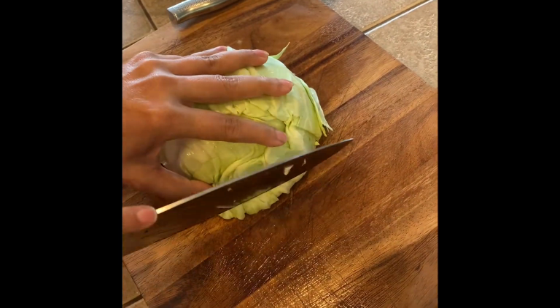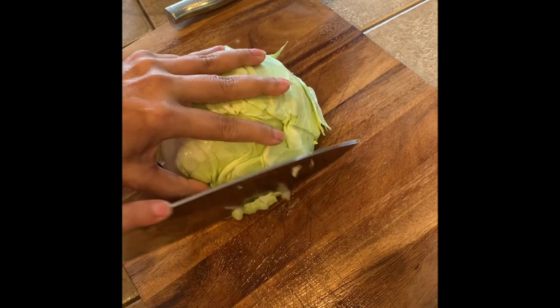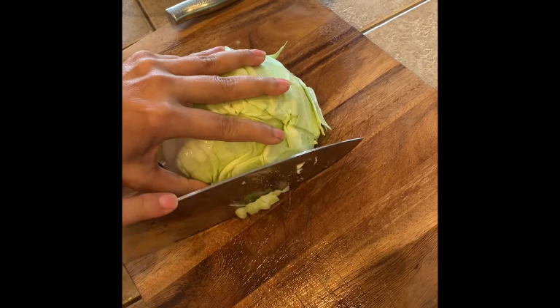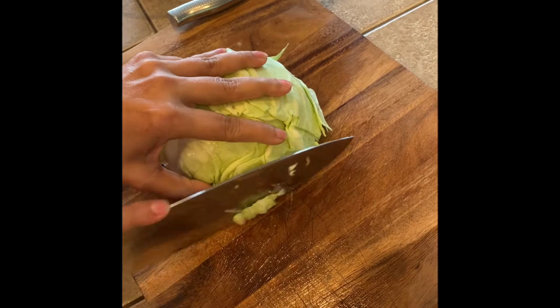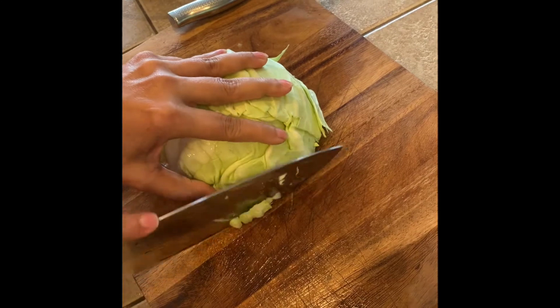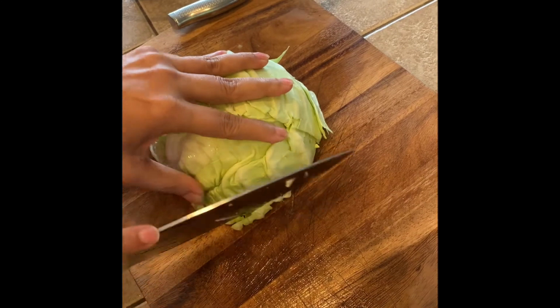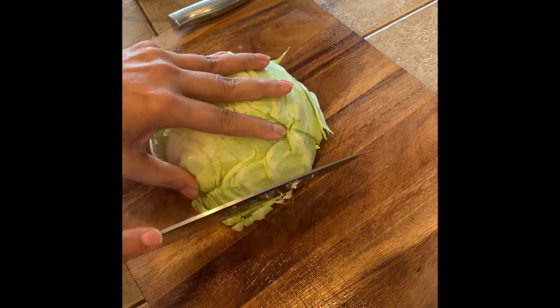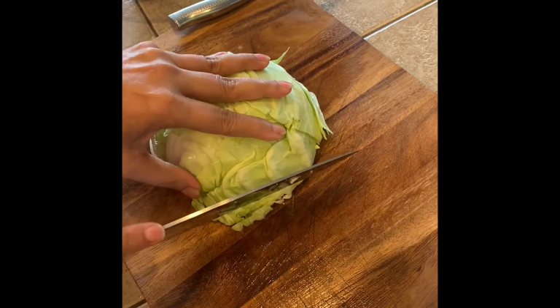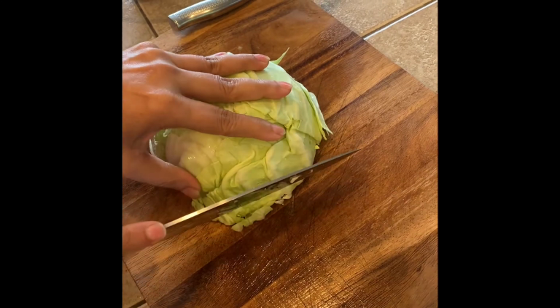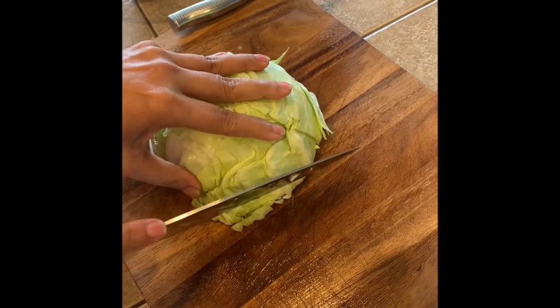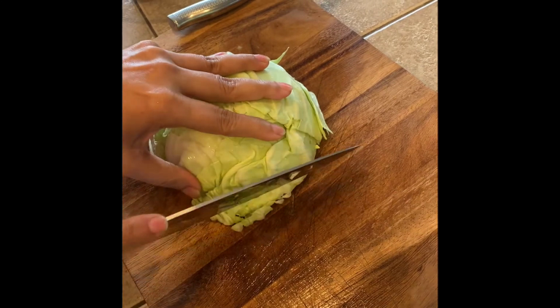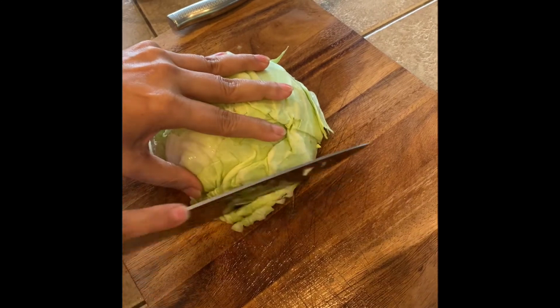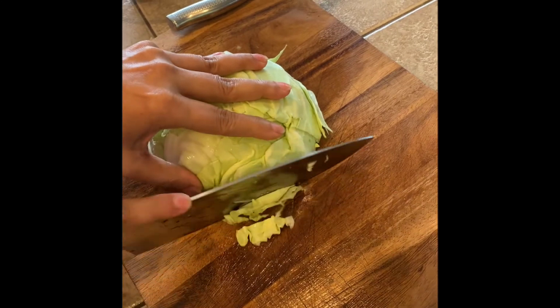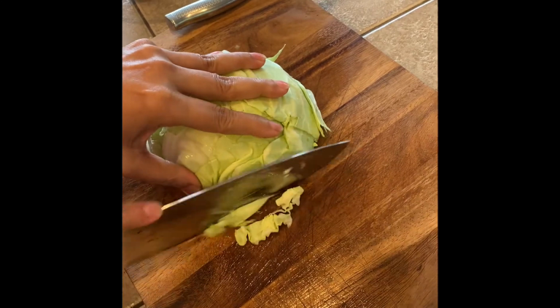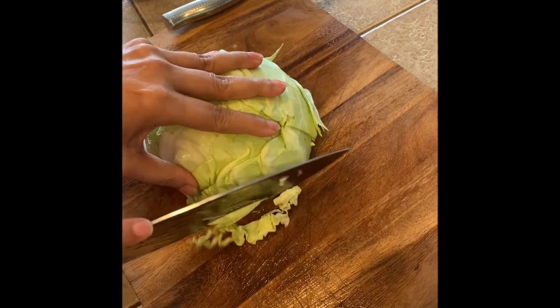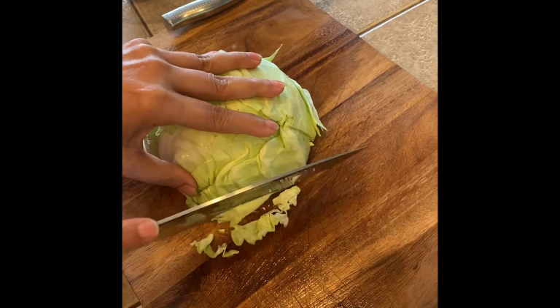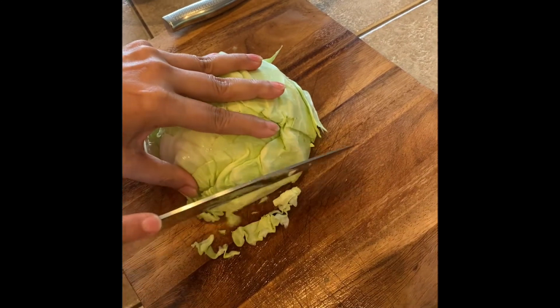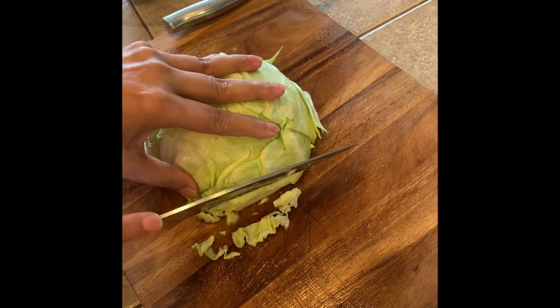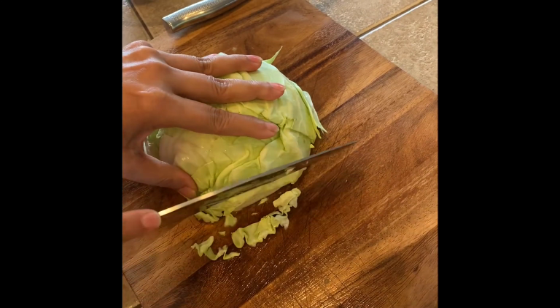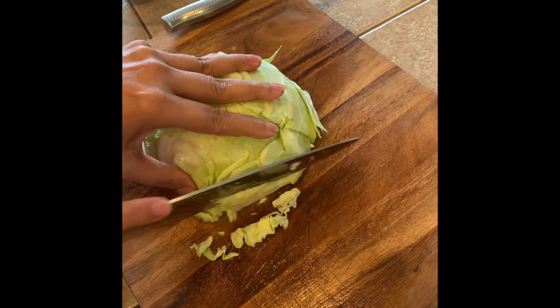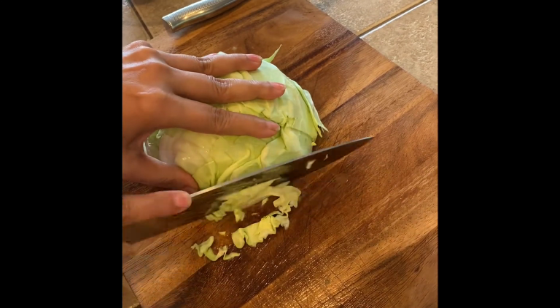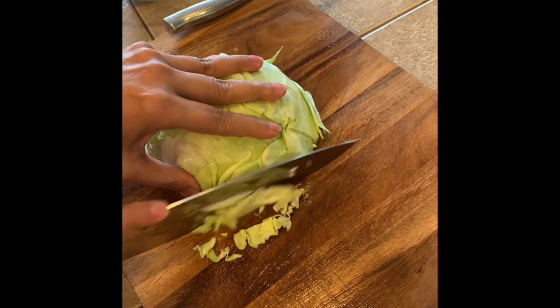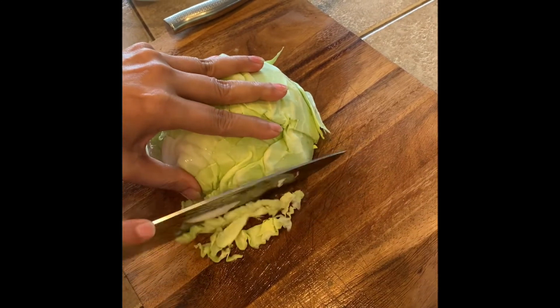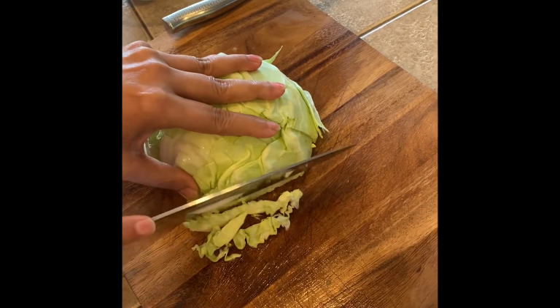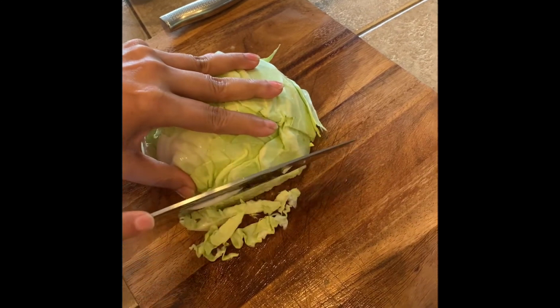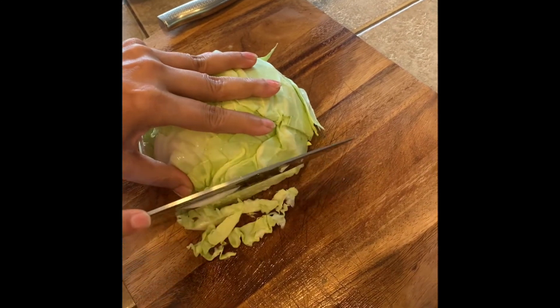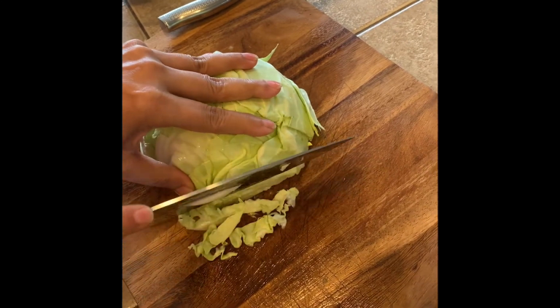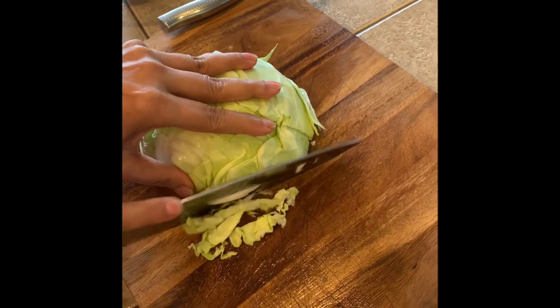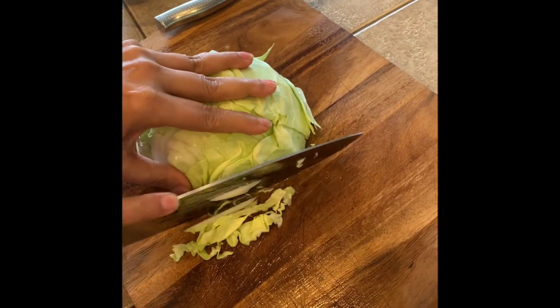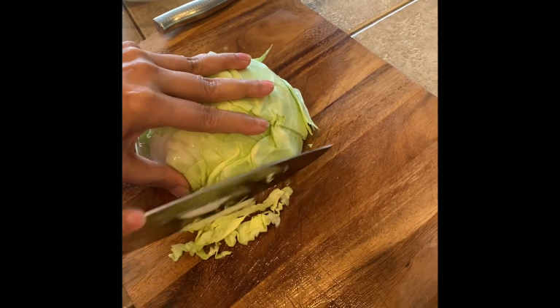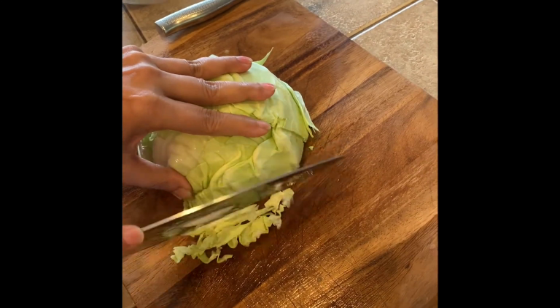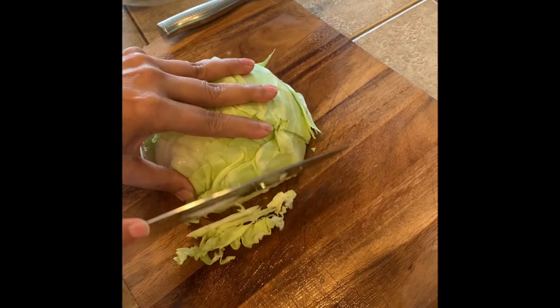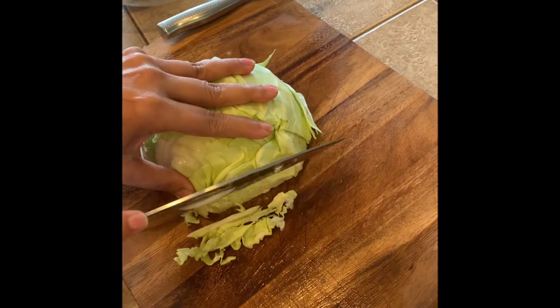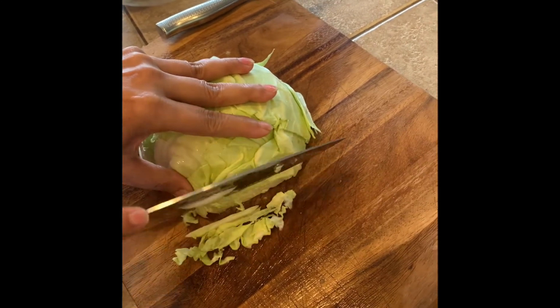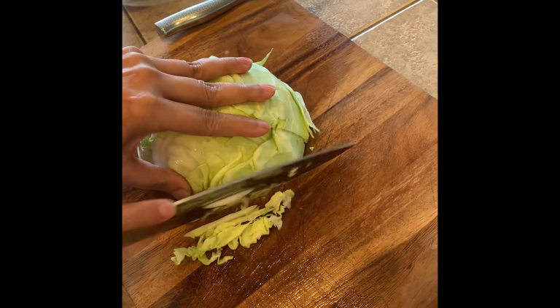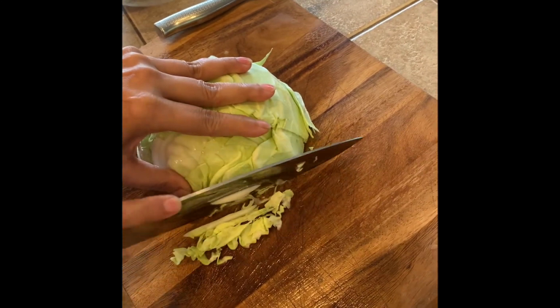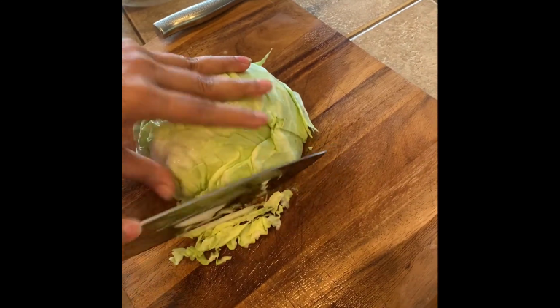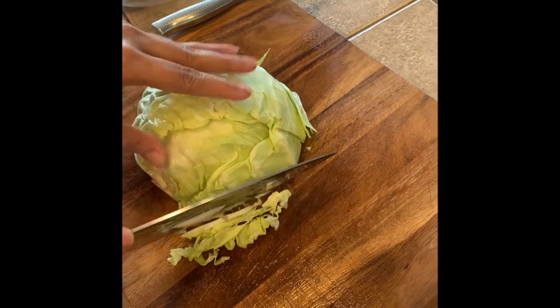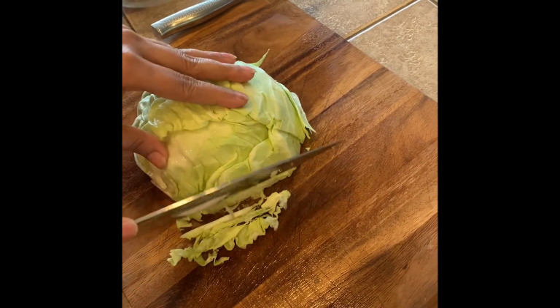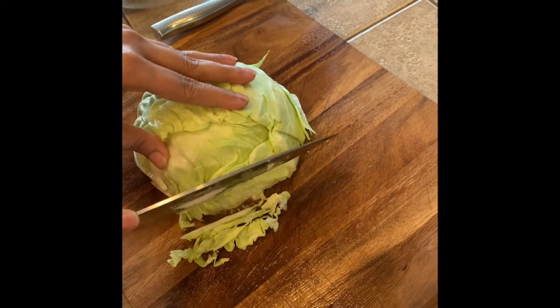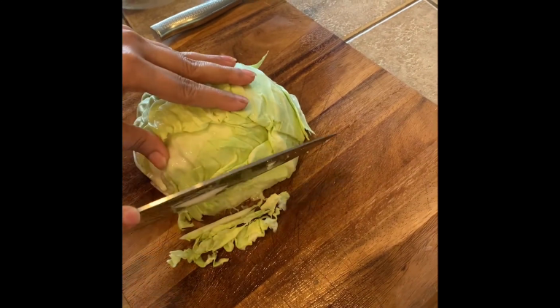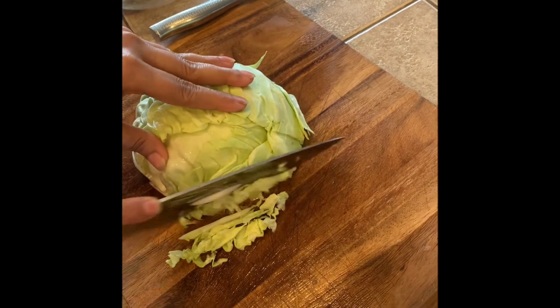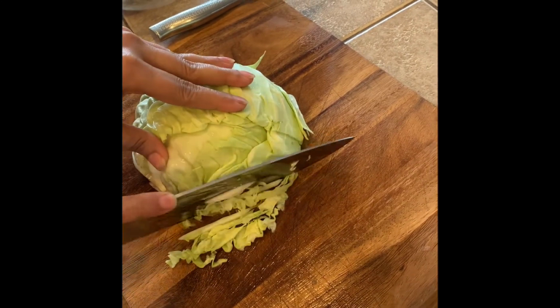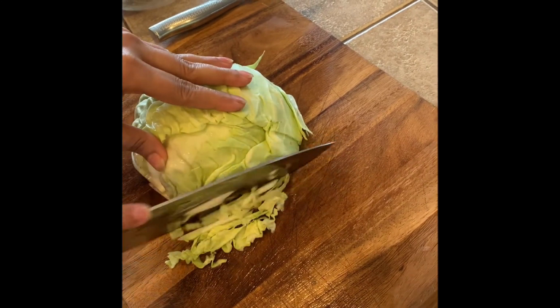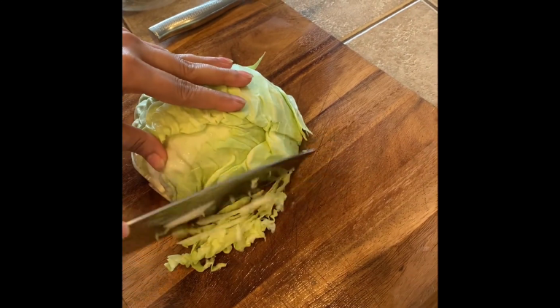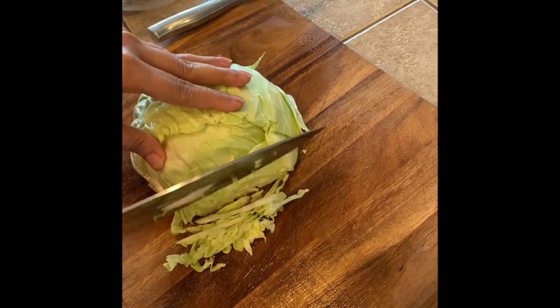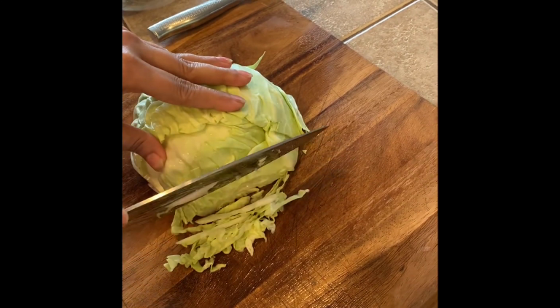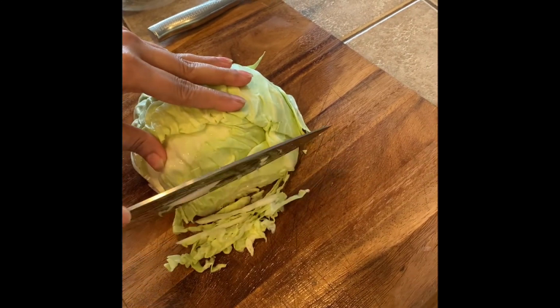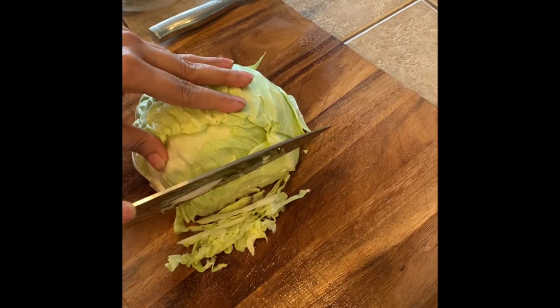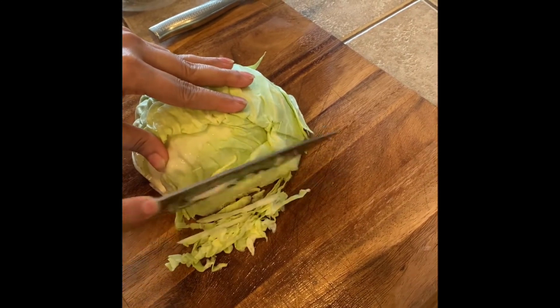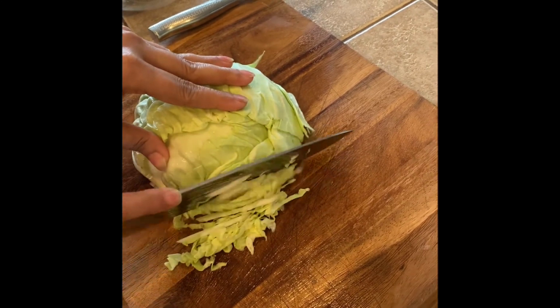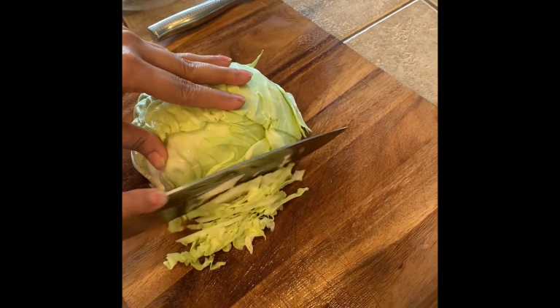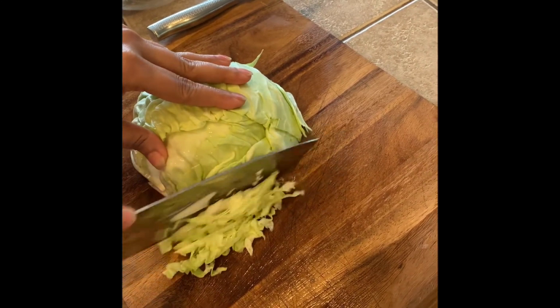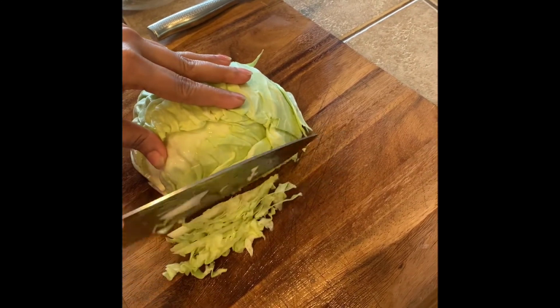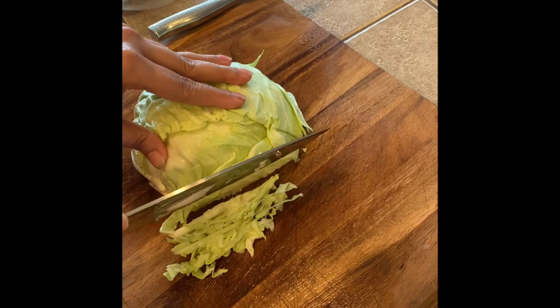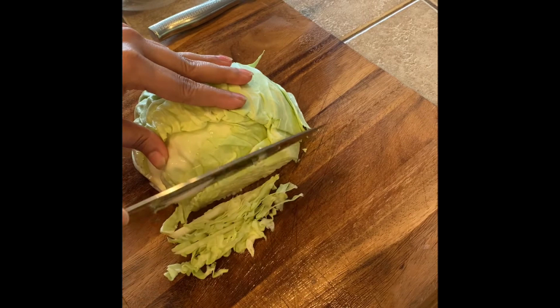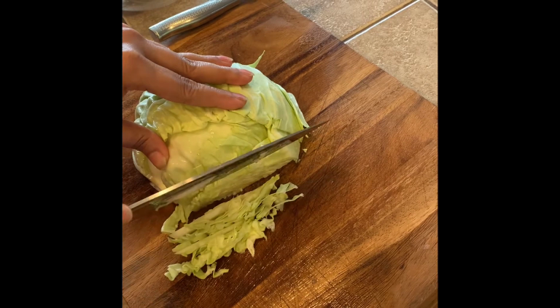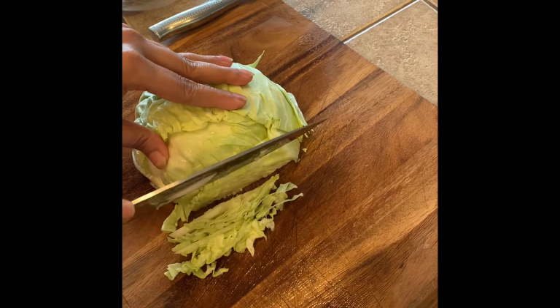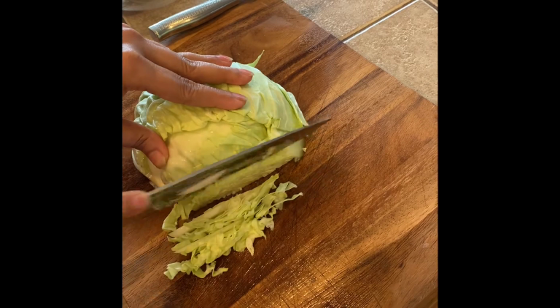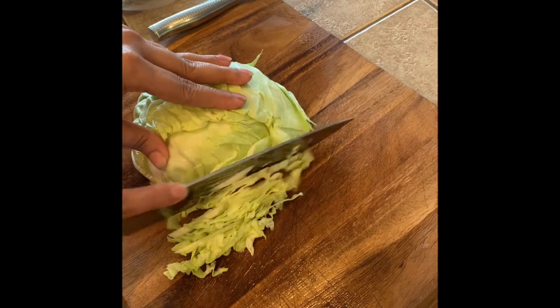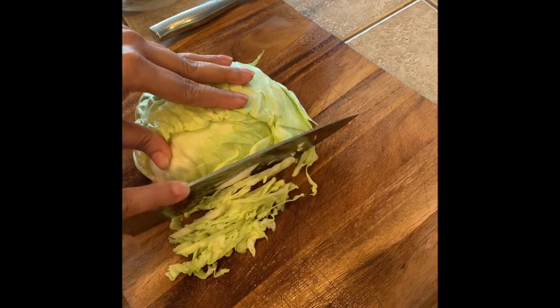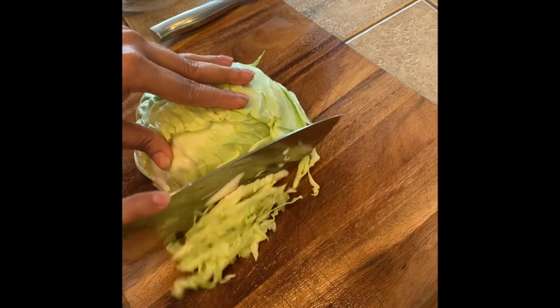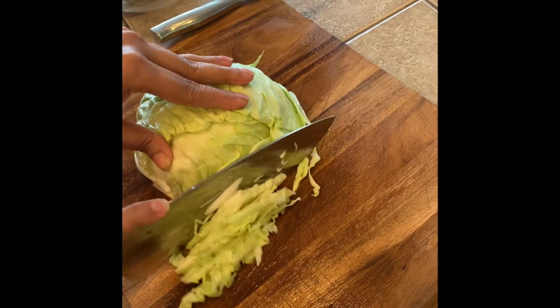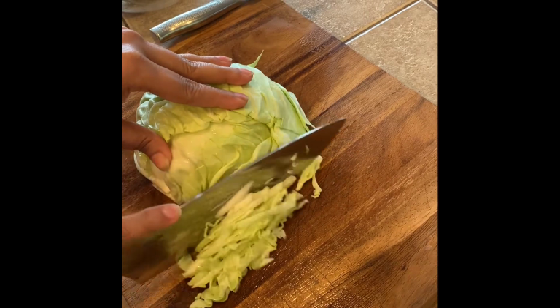I am using egg roll wrappers. I will cut this in one layer.